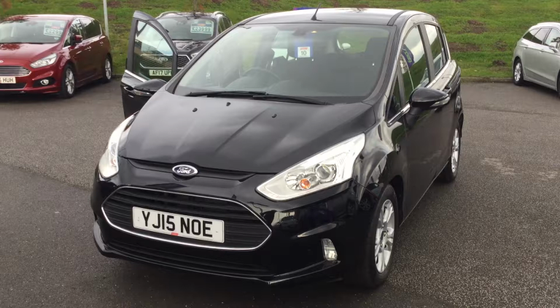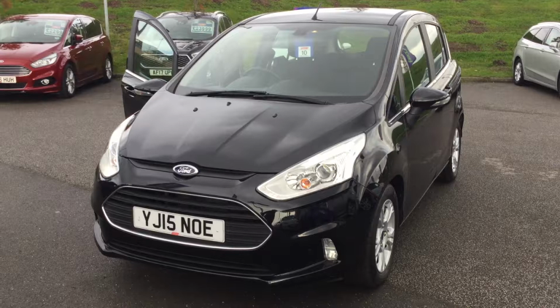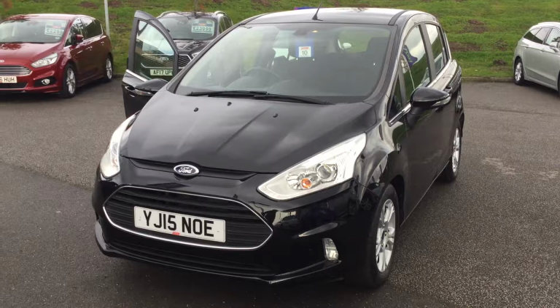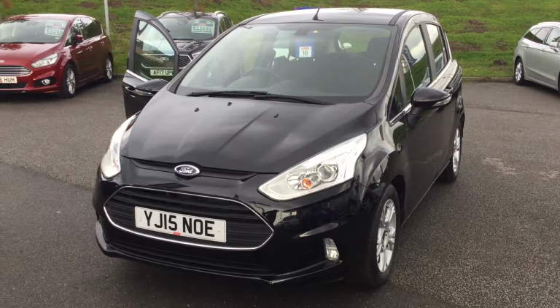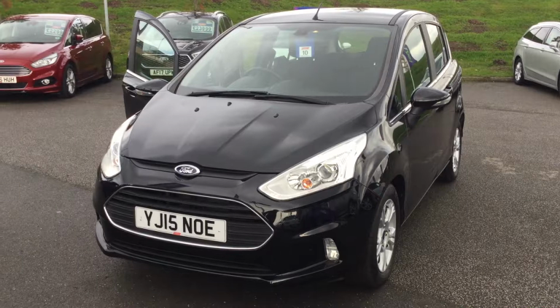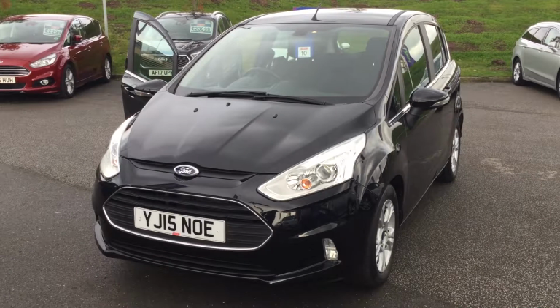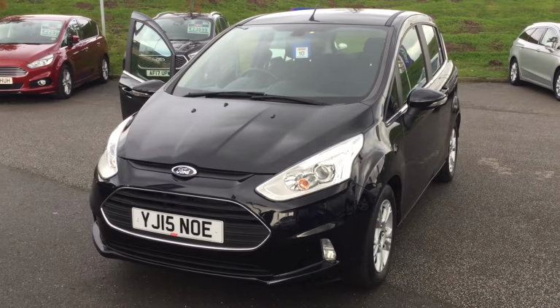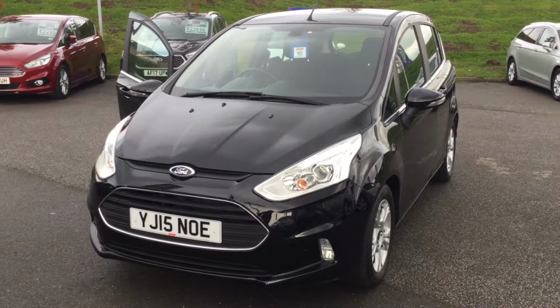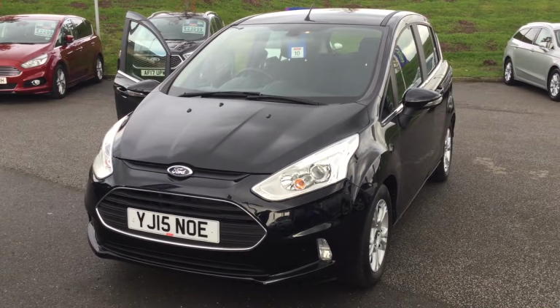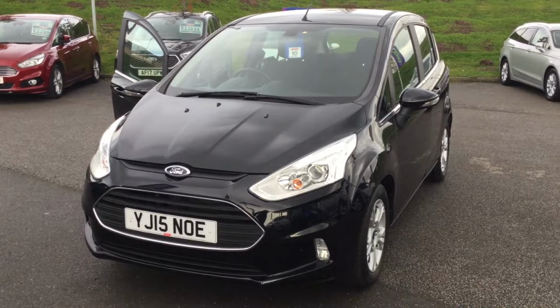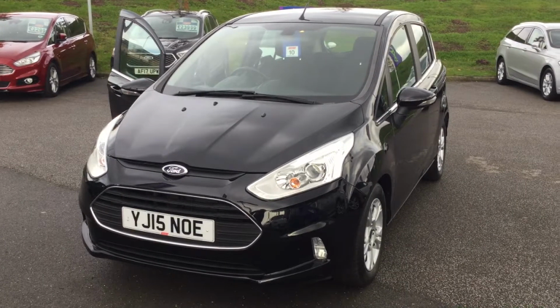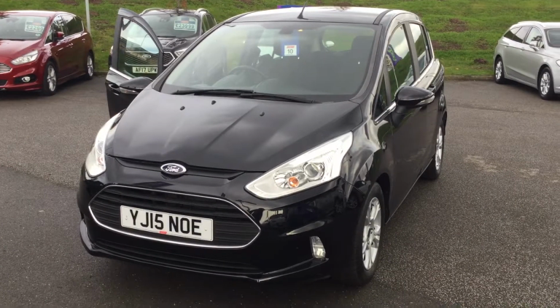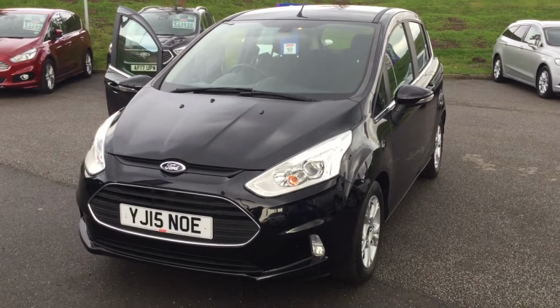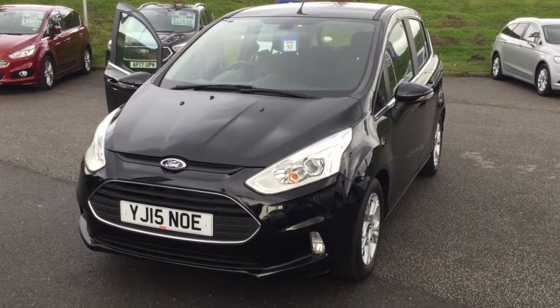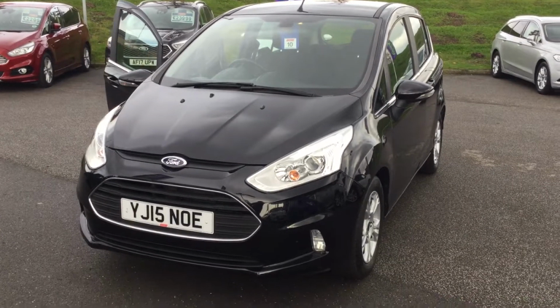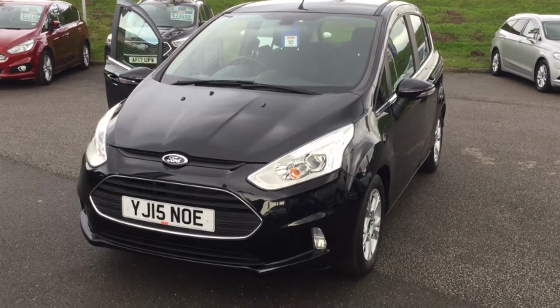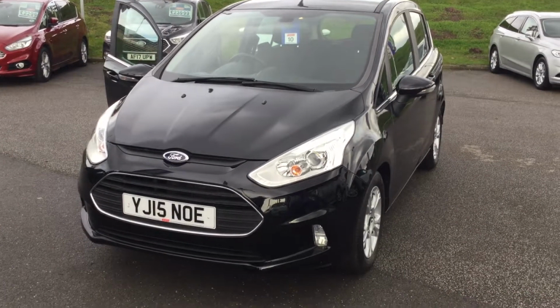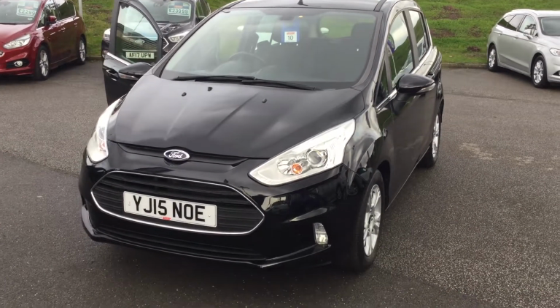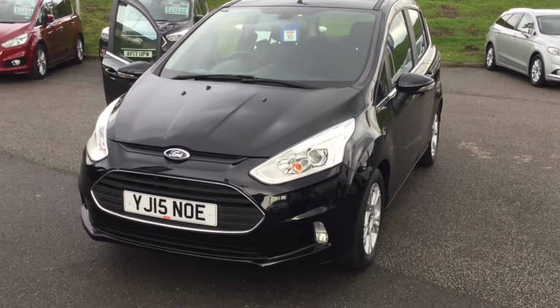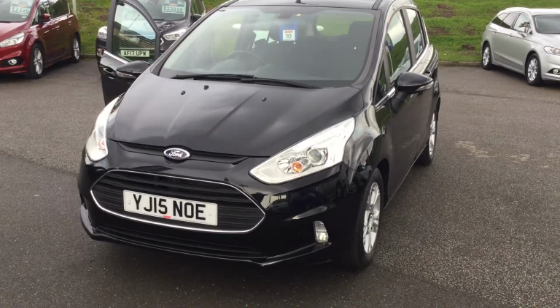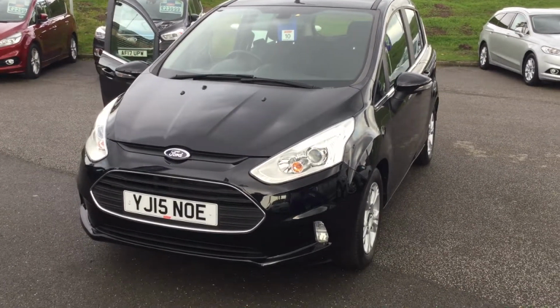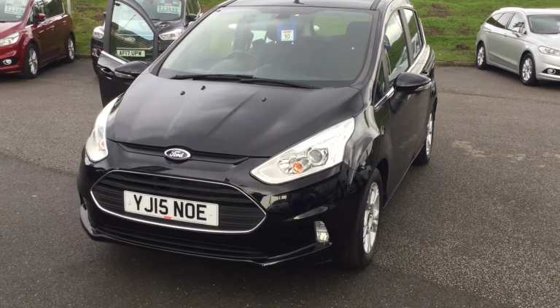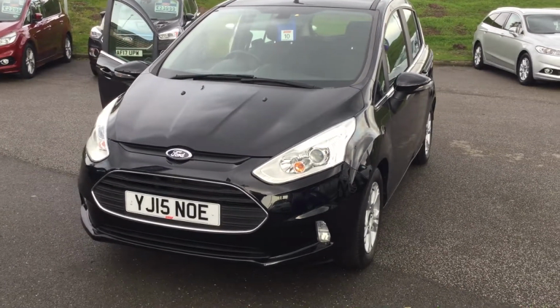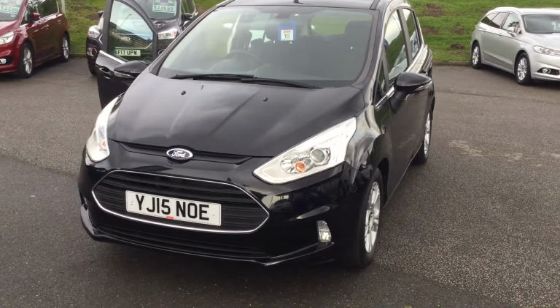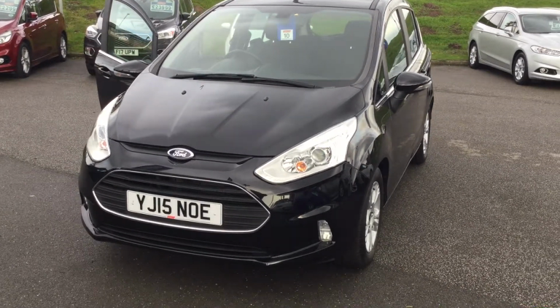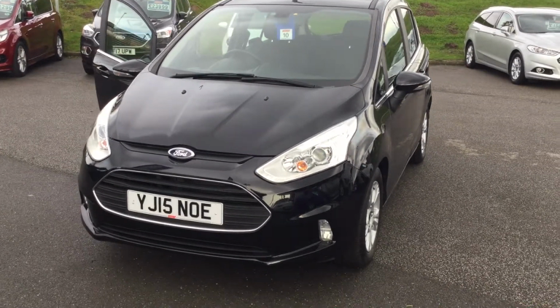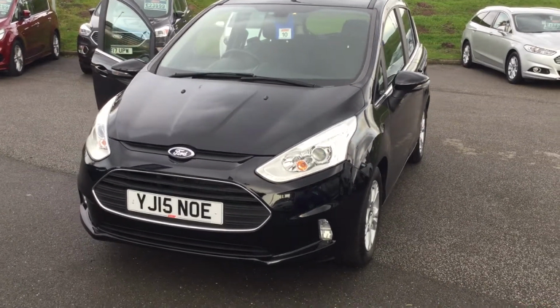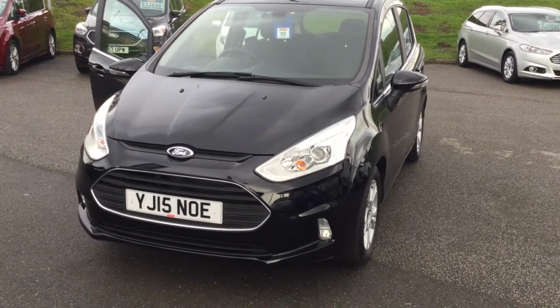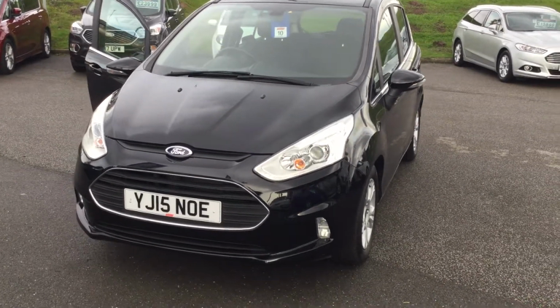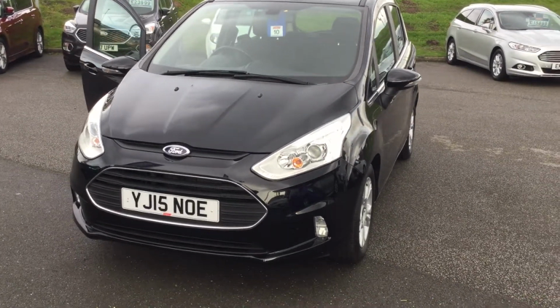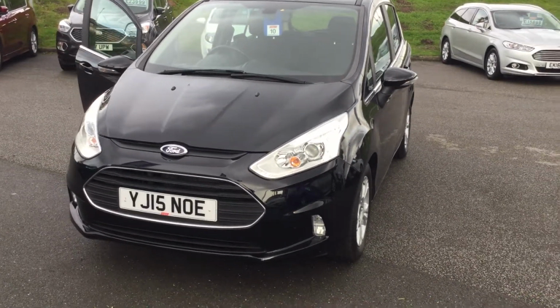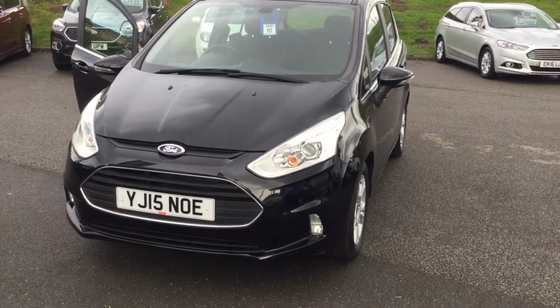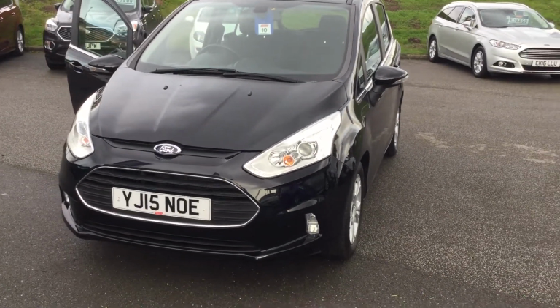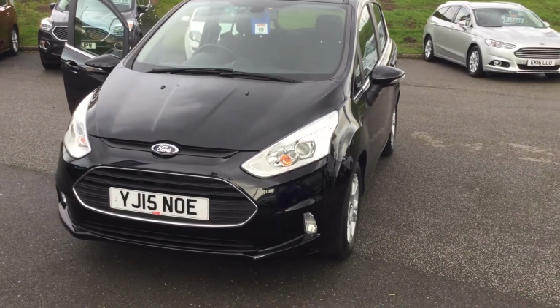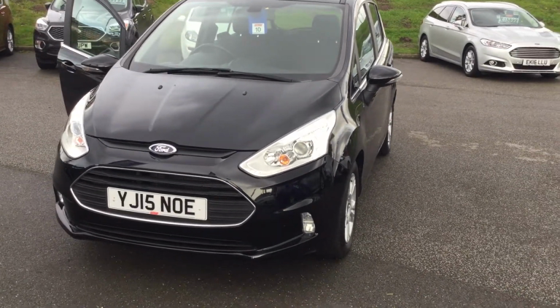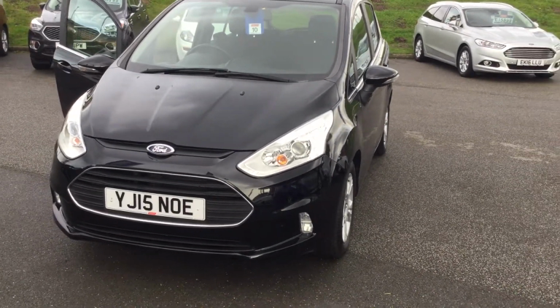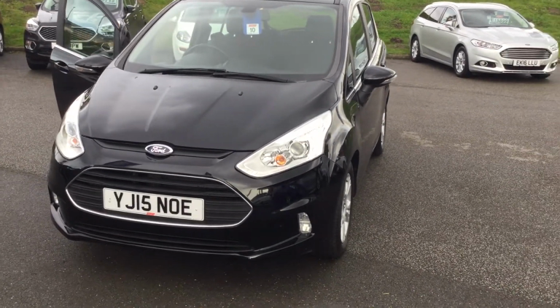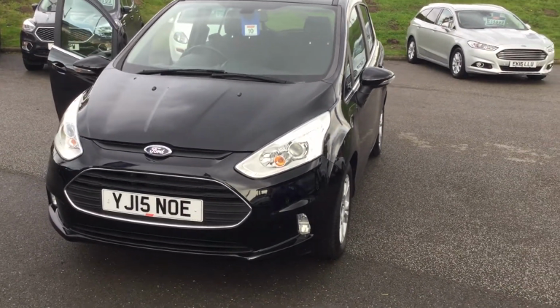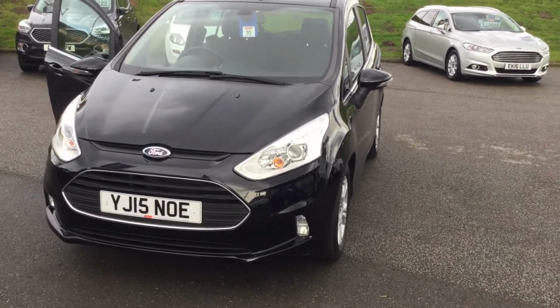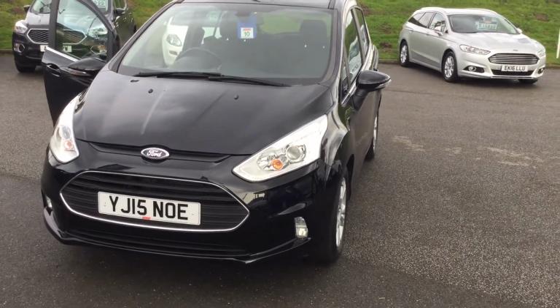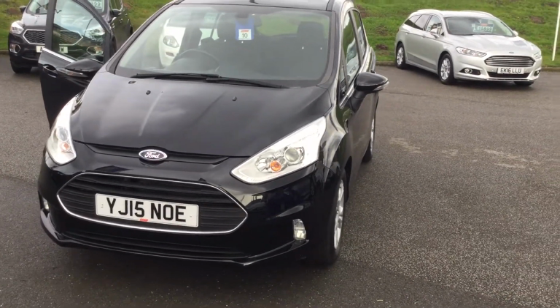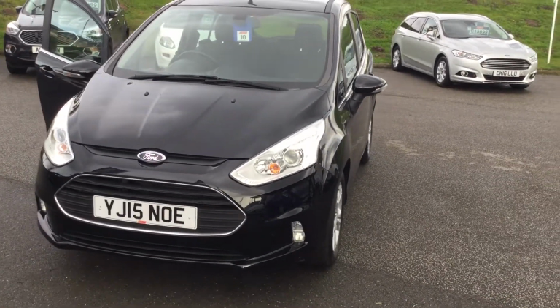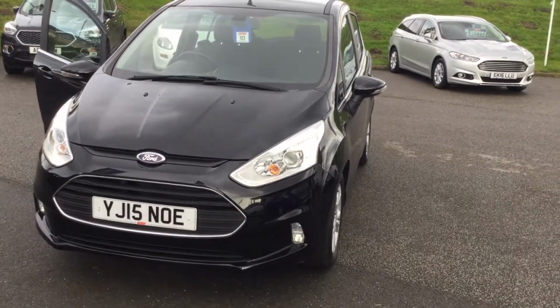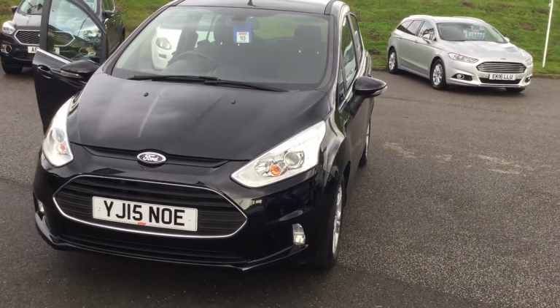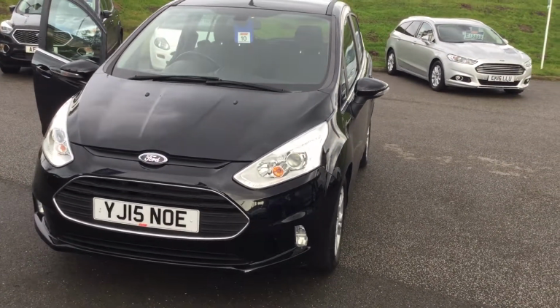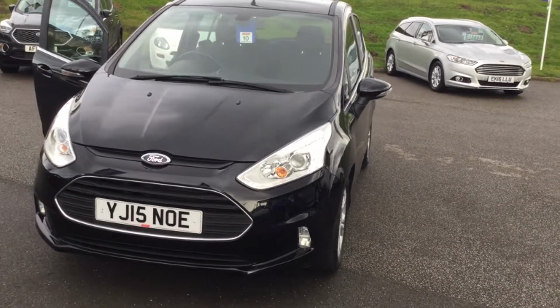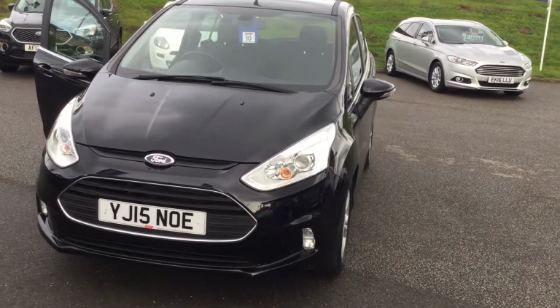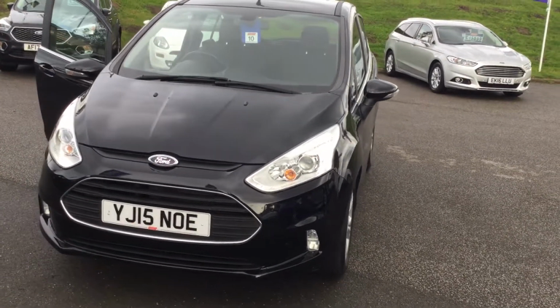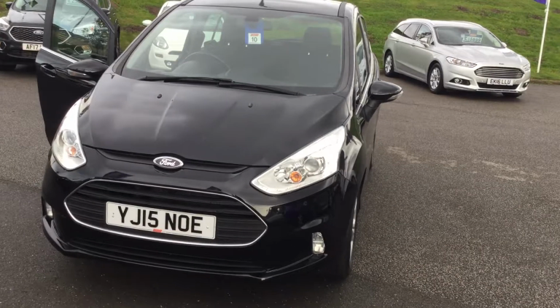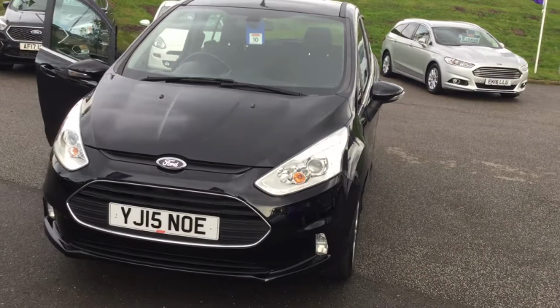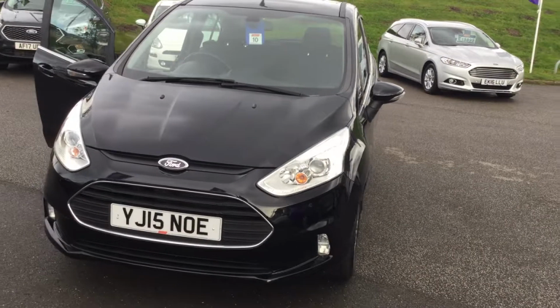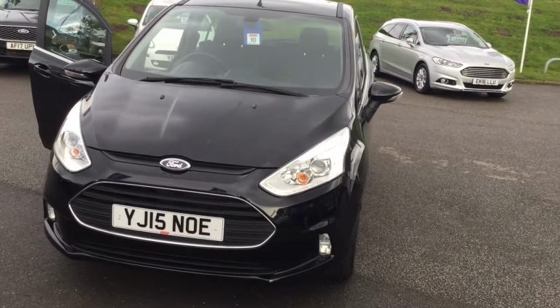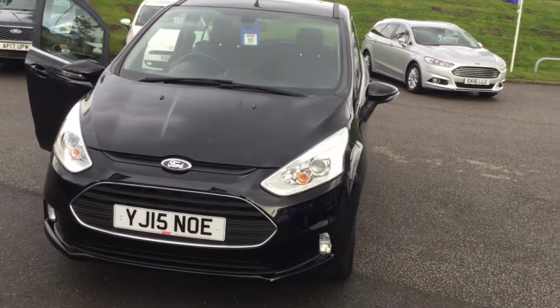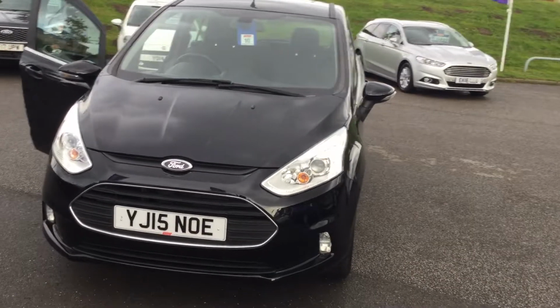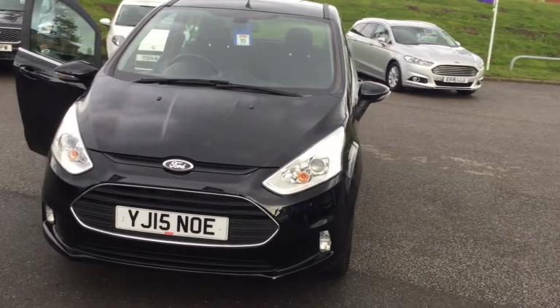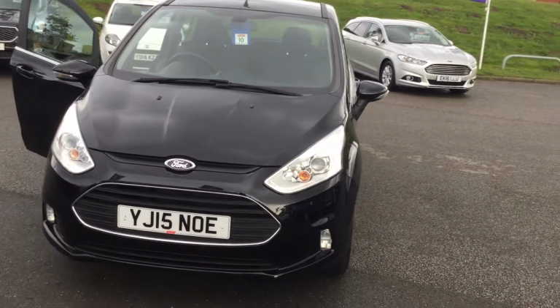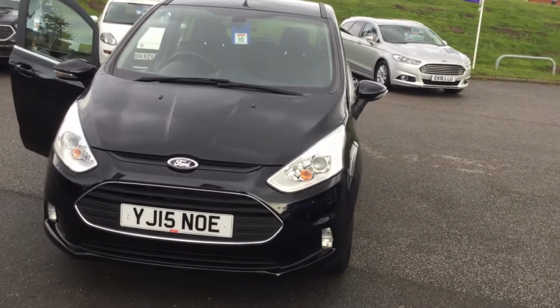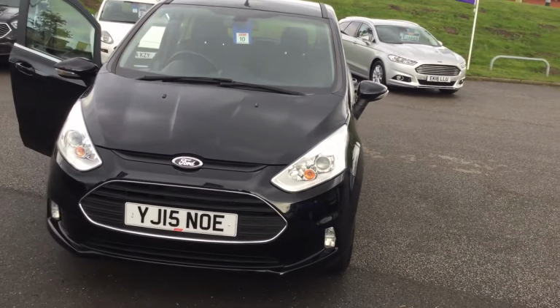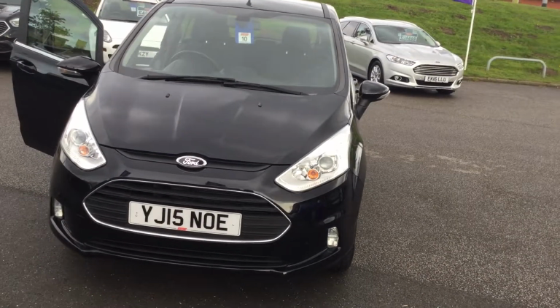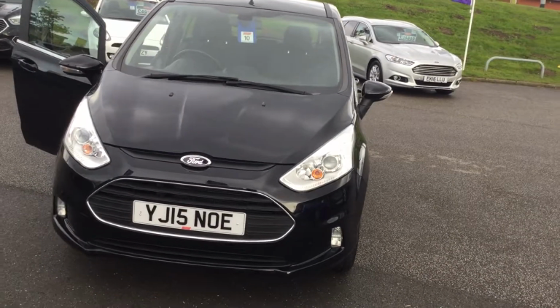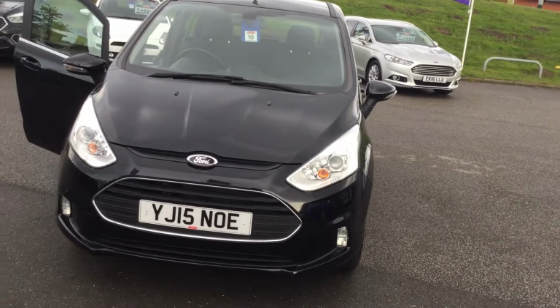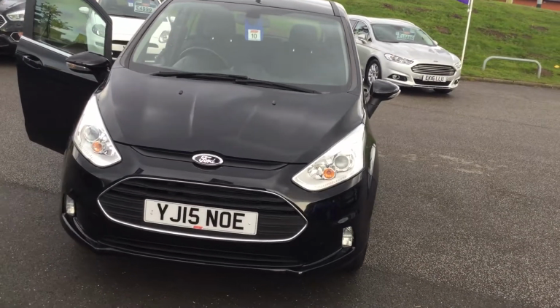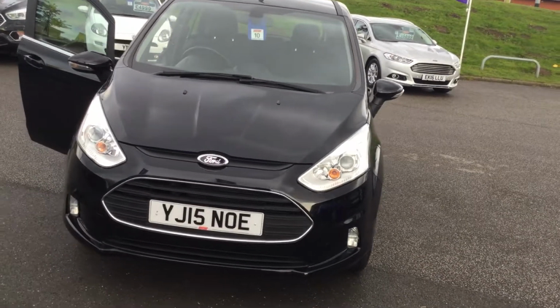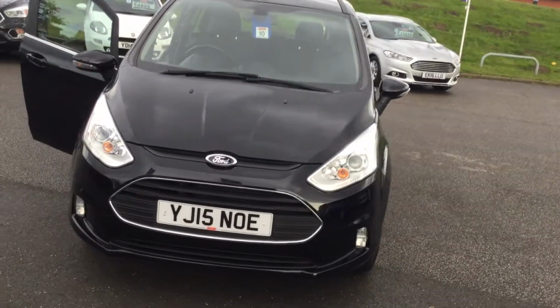Hello folks, Mark Hayes here, Peris Mansfield. Just giving you a walk around today's featured car.